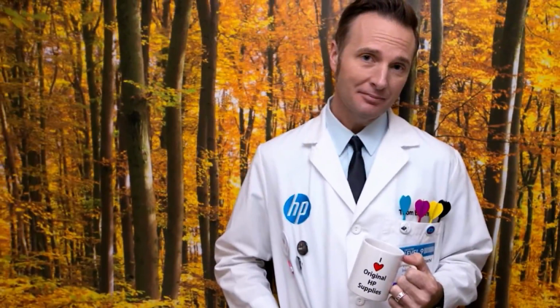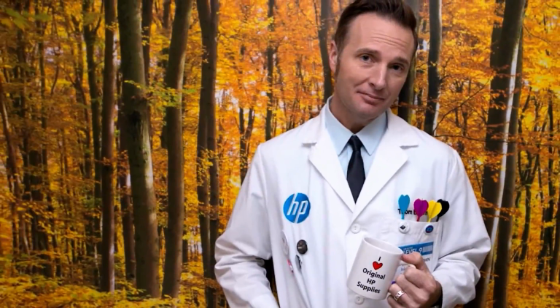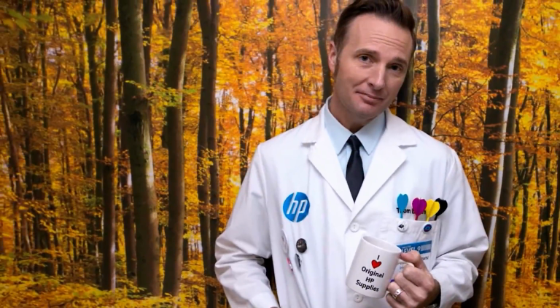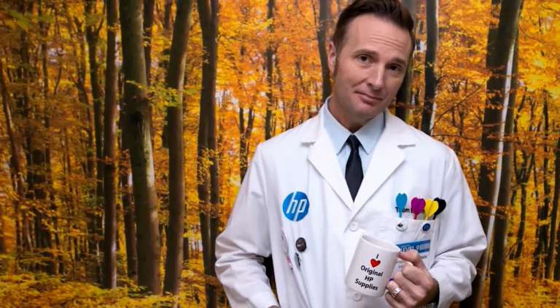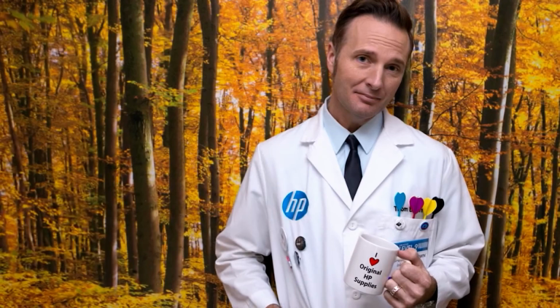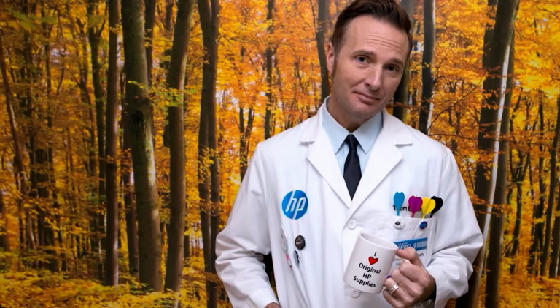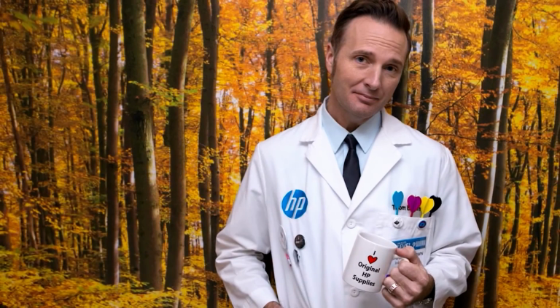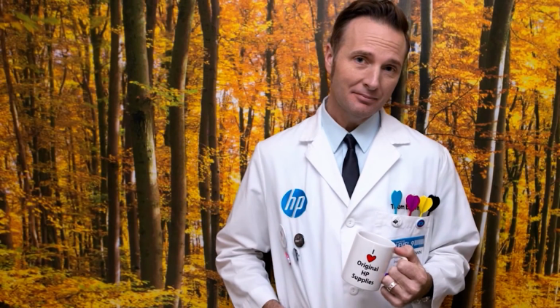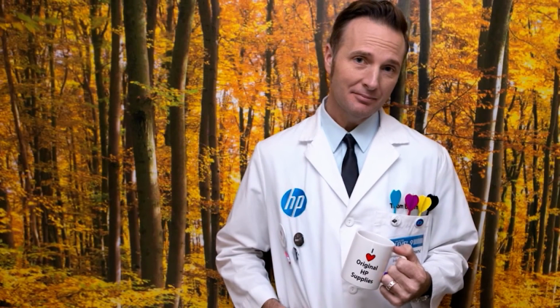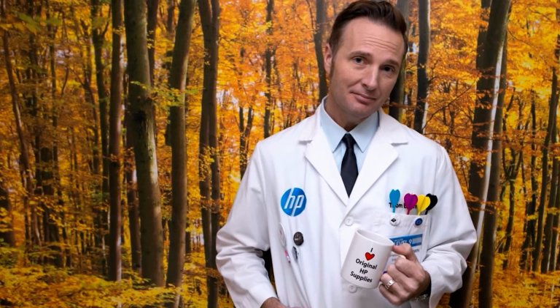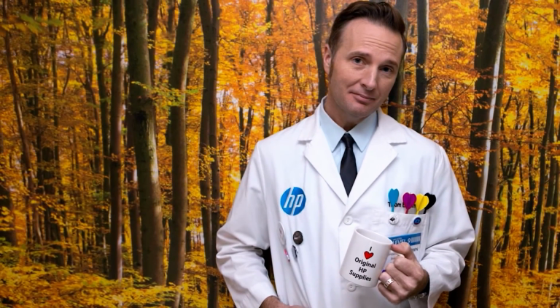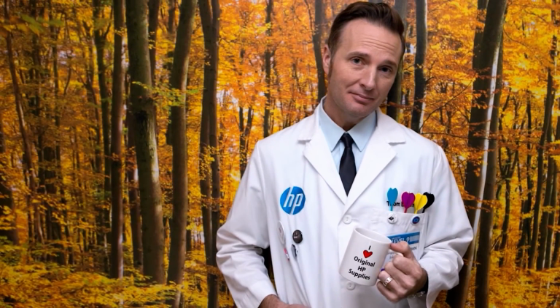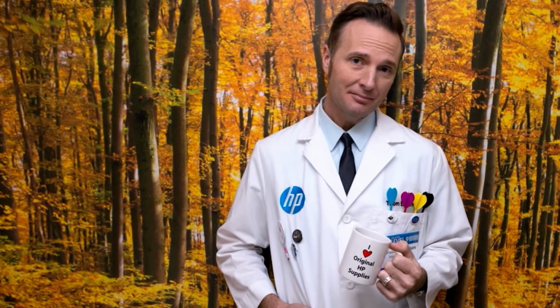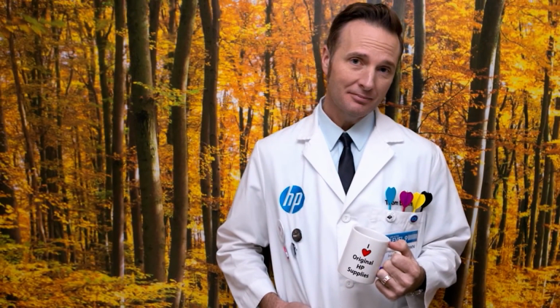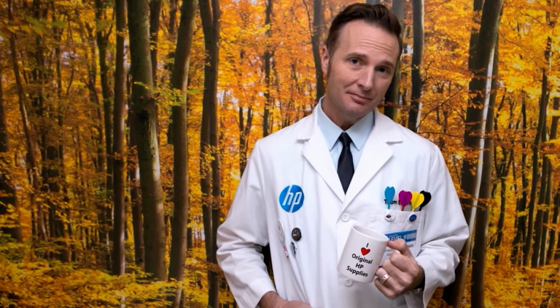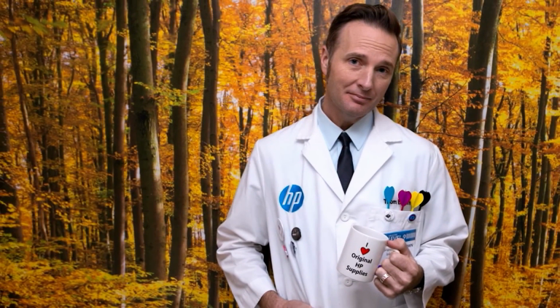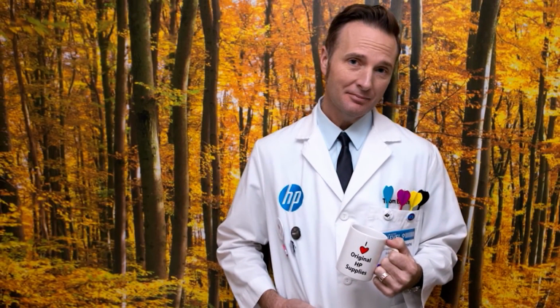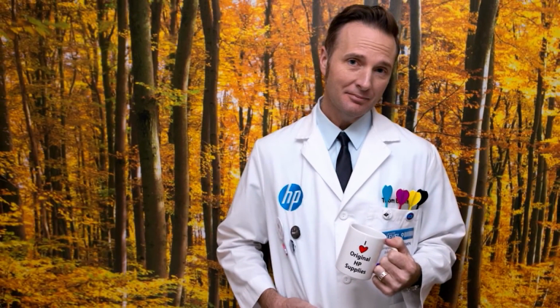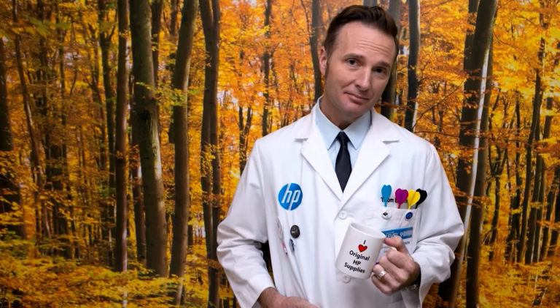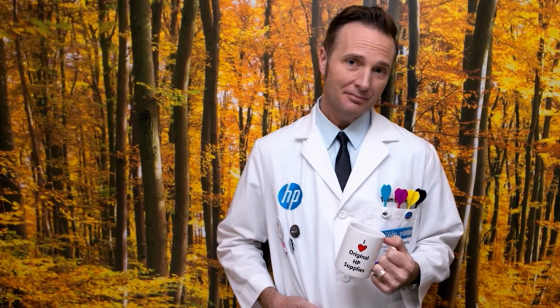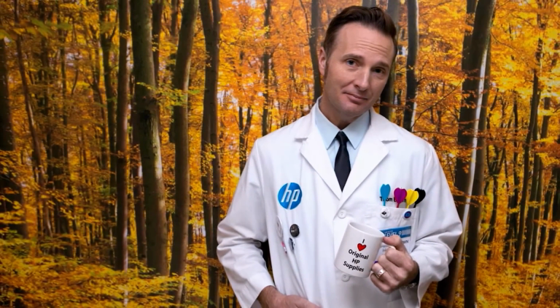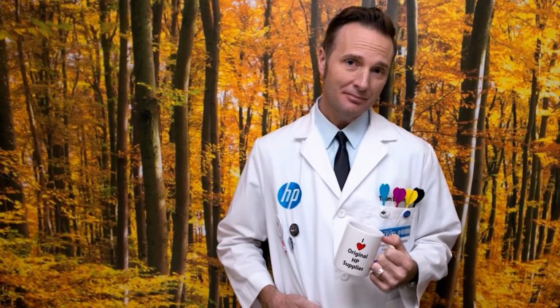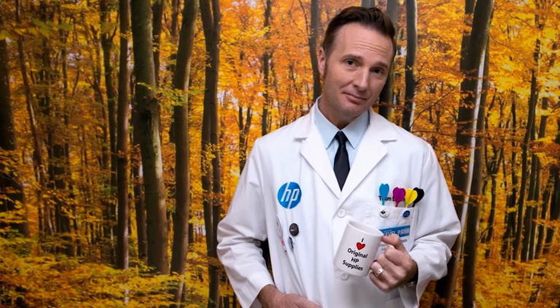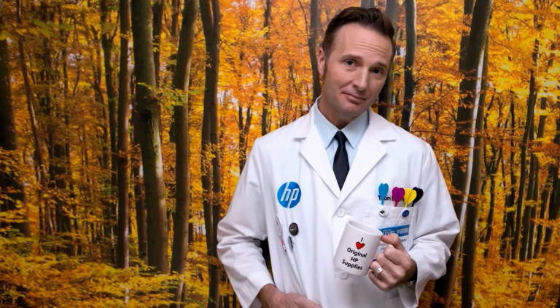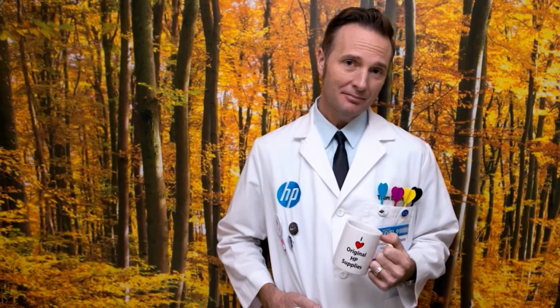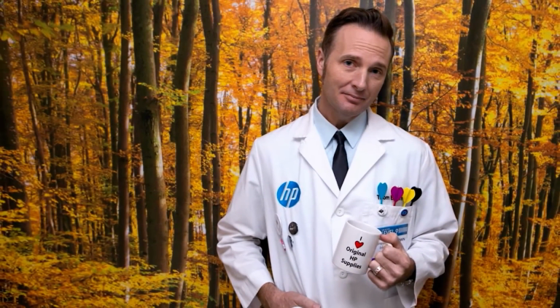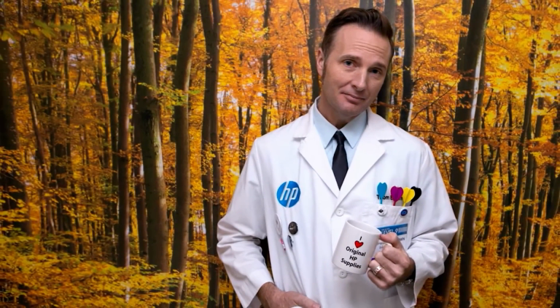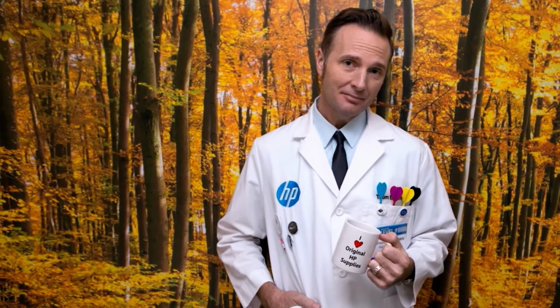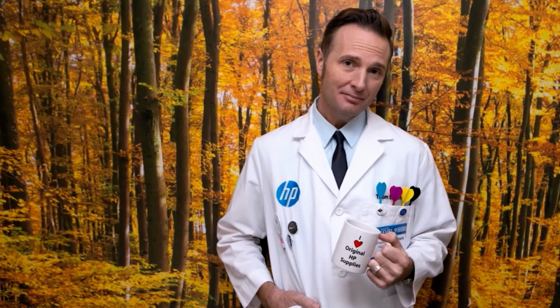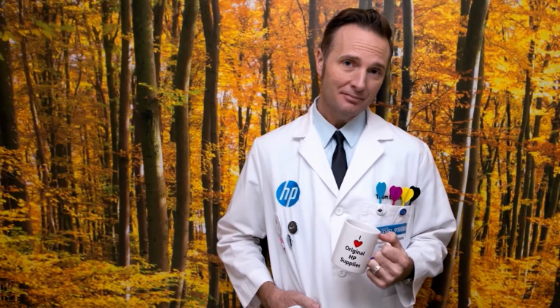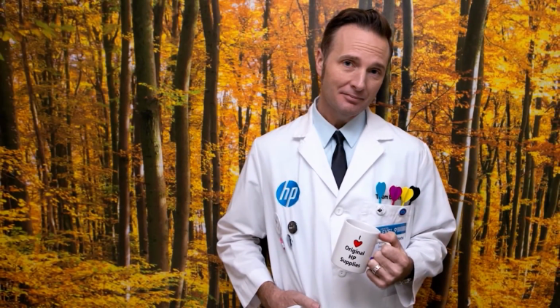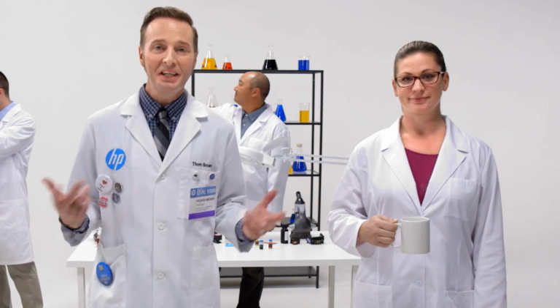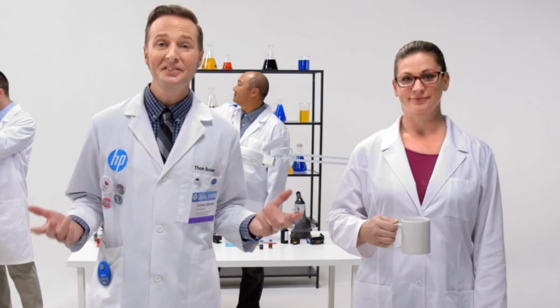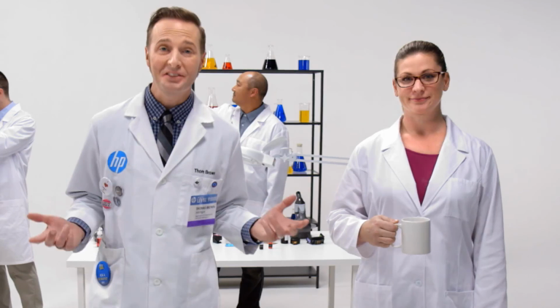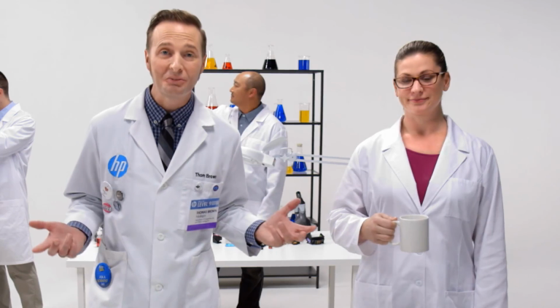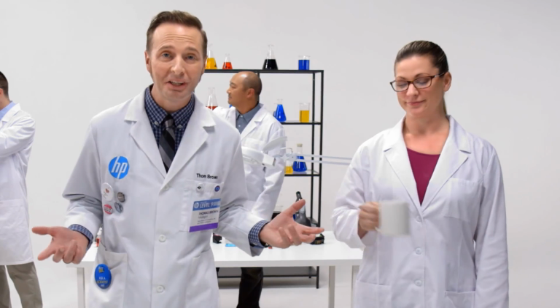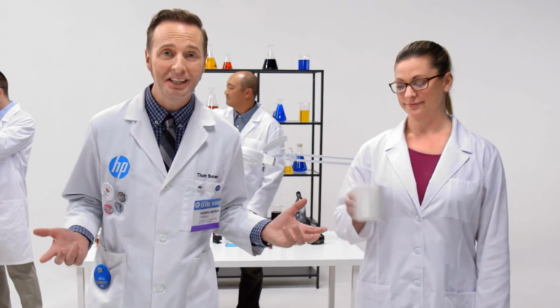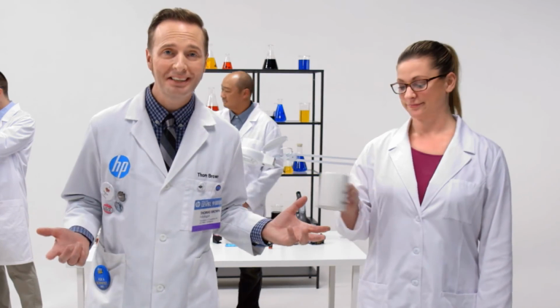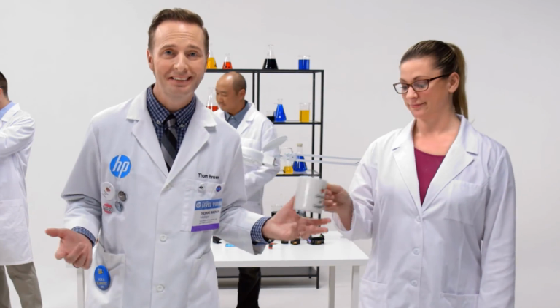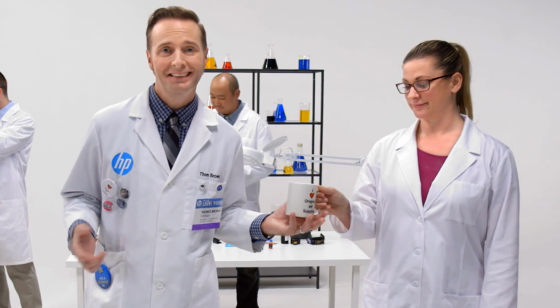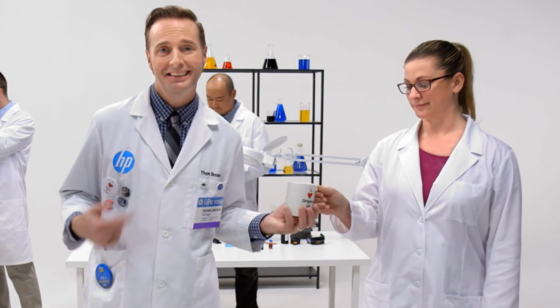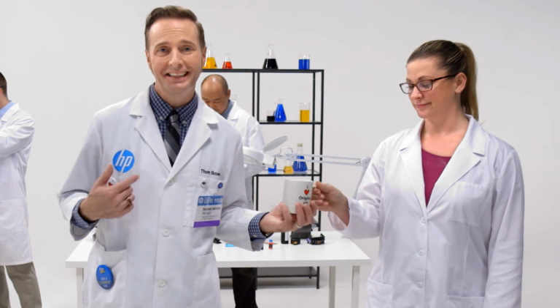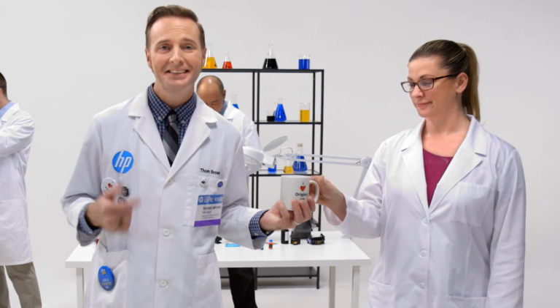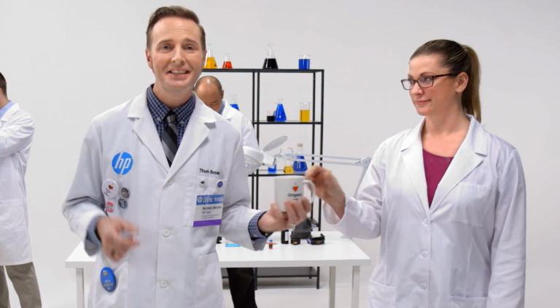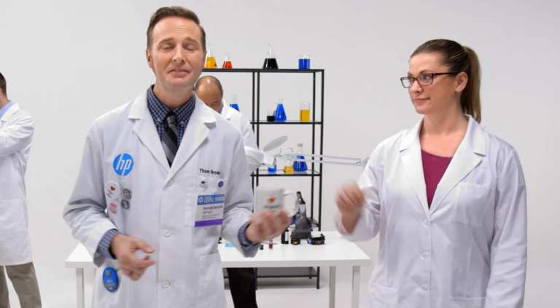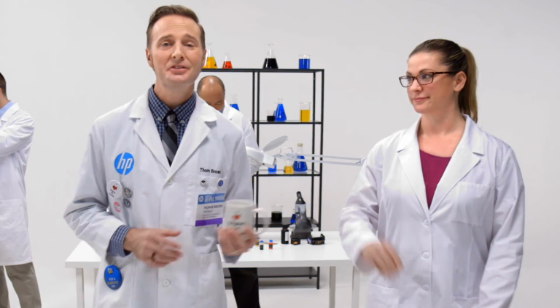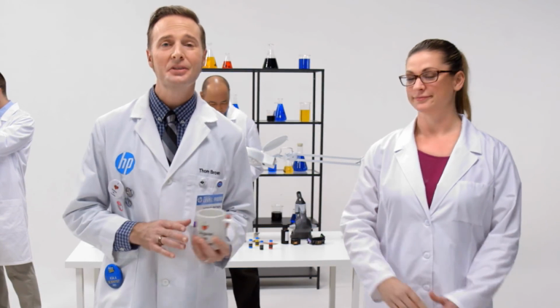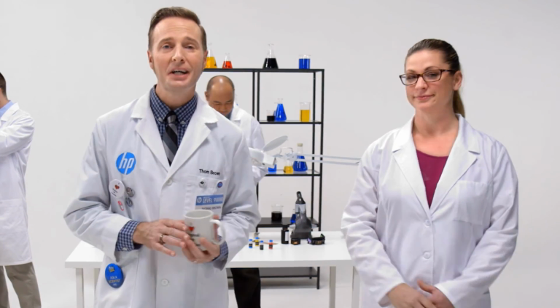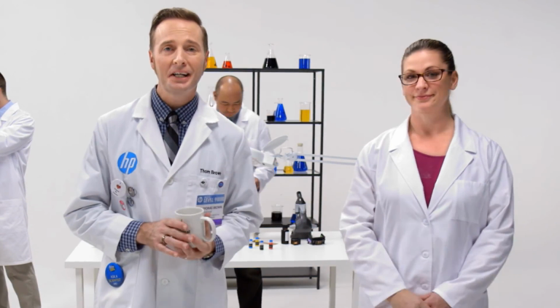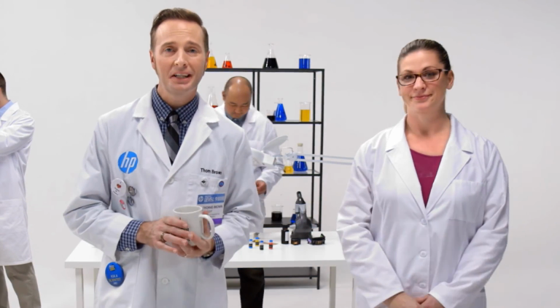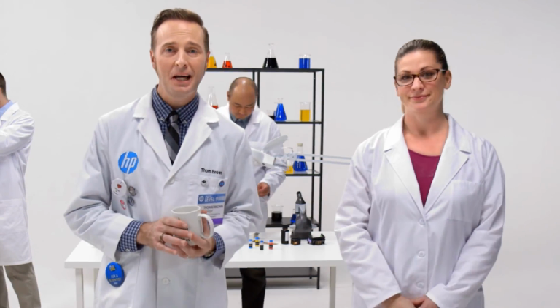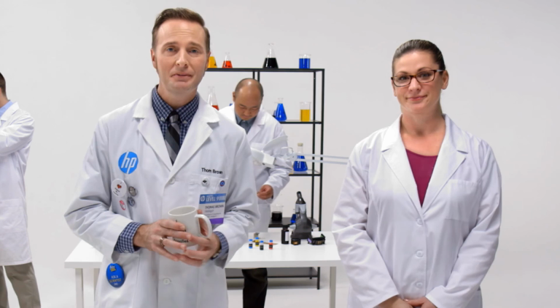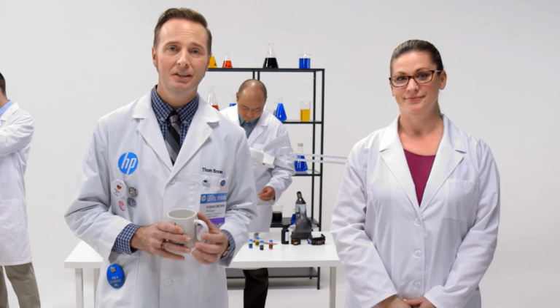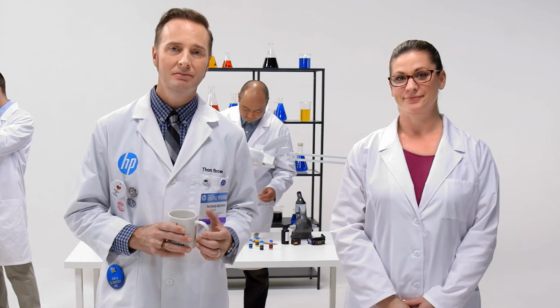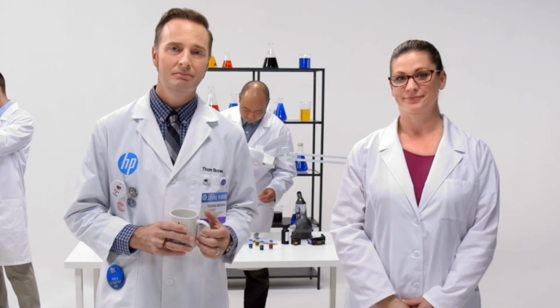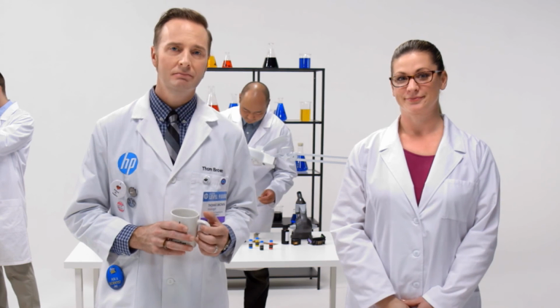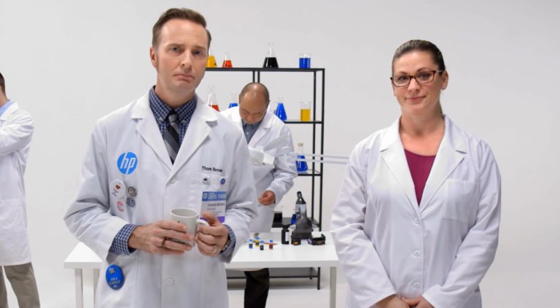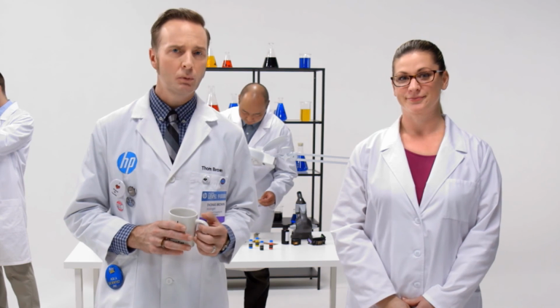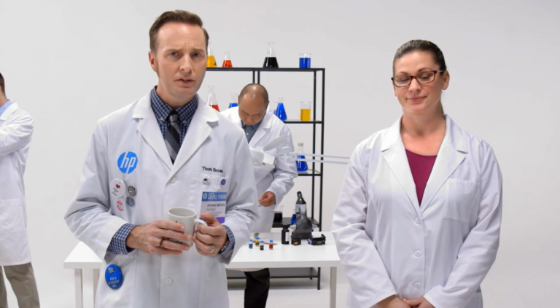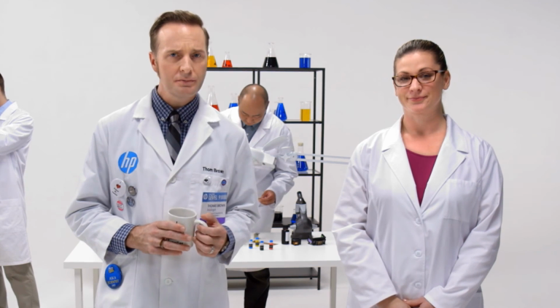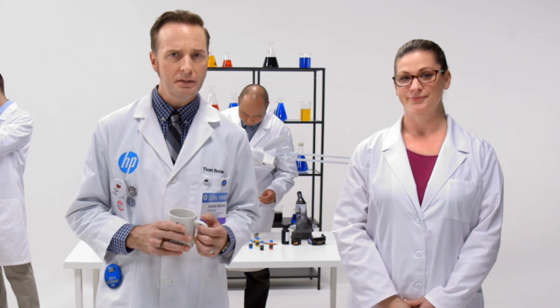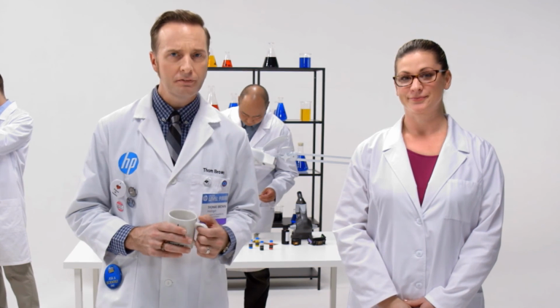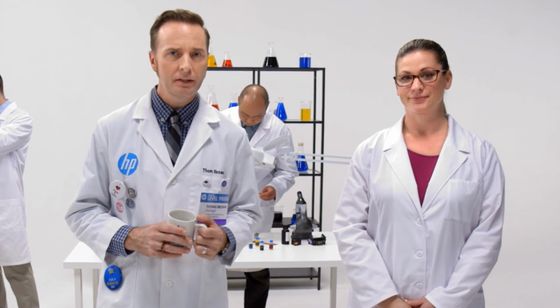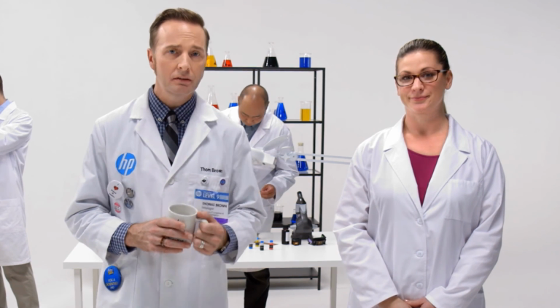All in less time than it takes to heat up that cup of coffee. Amazing, right? Yeah, even to a guy in a lab coat. But what does it mean for you?